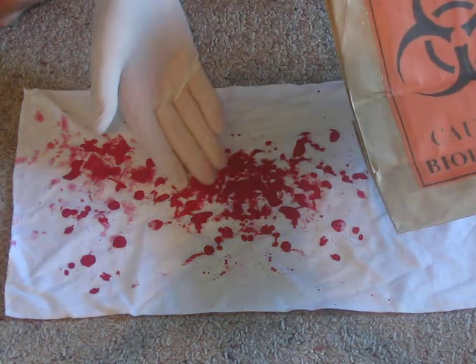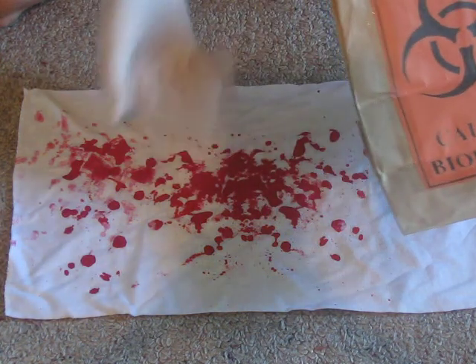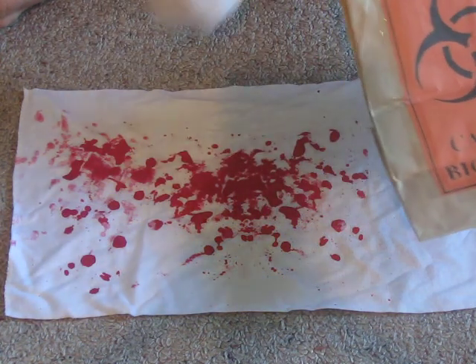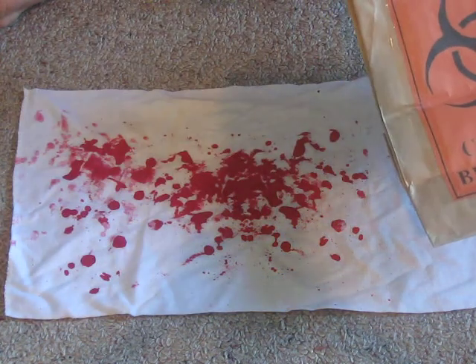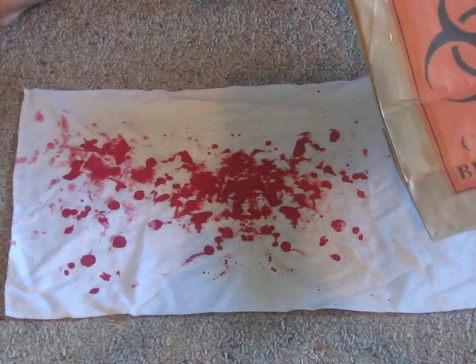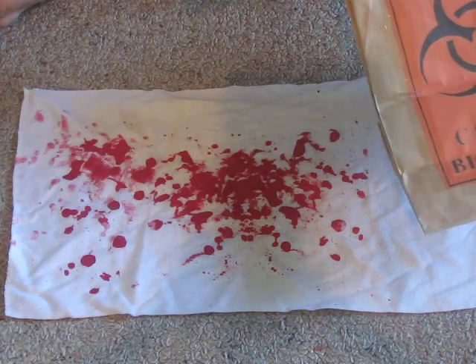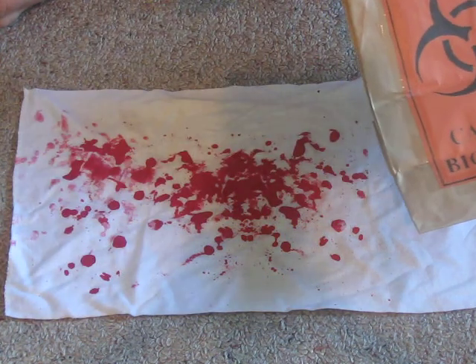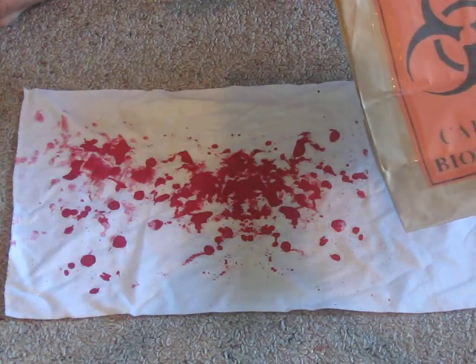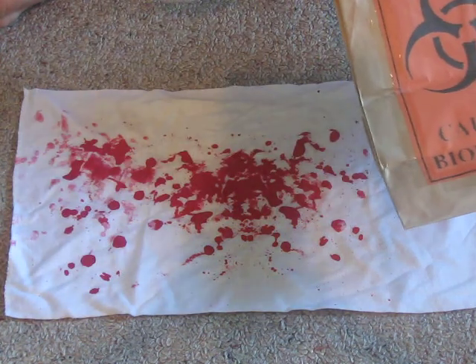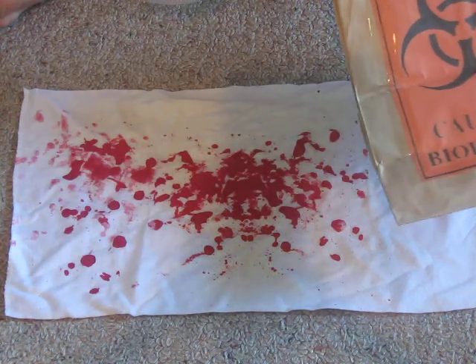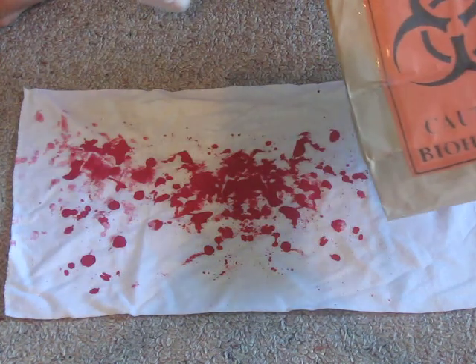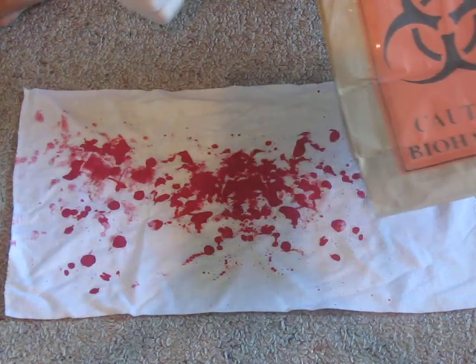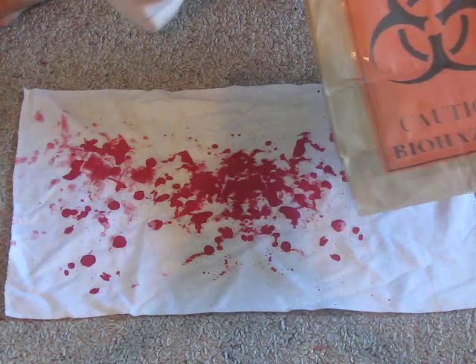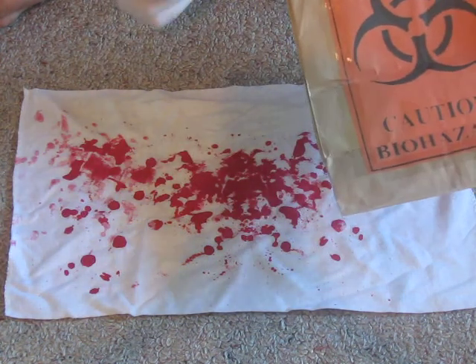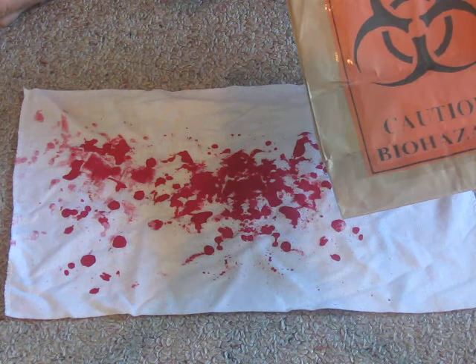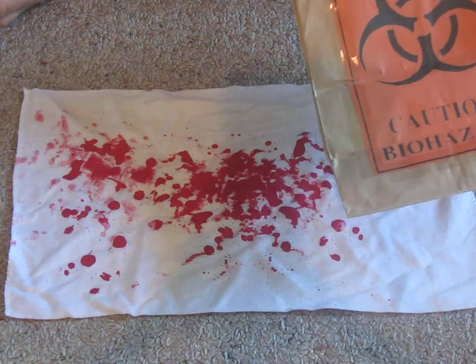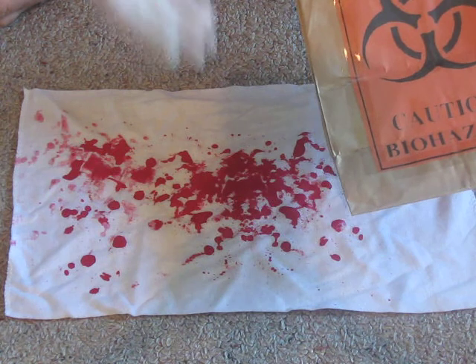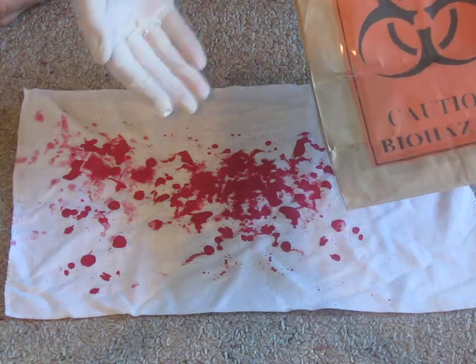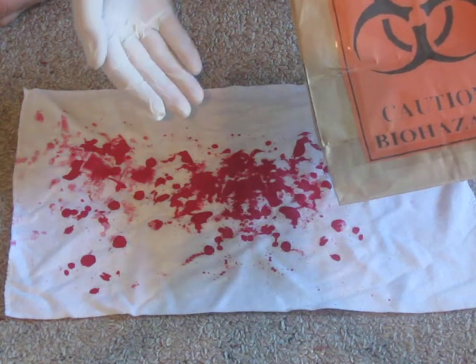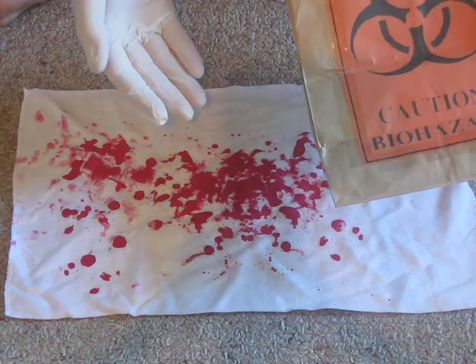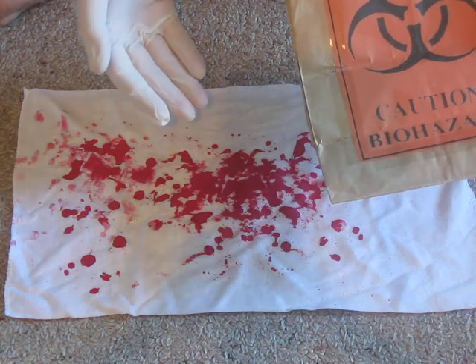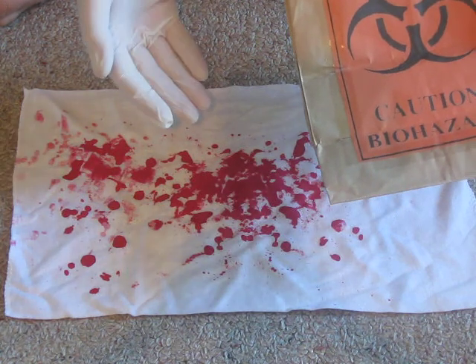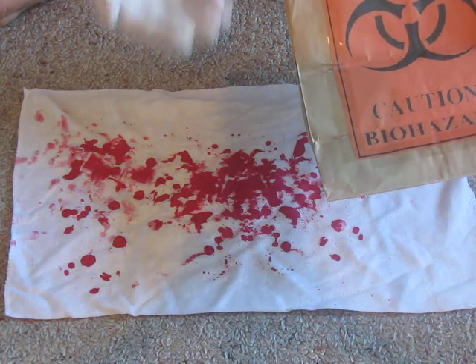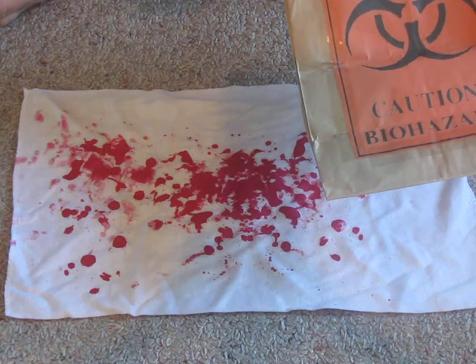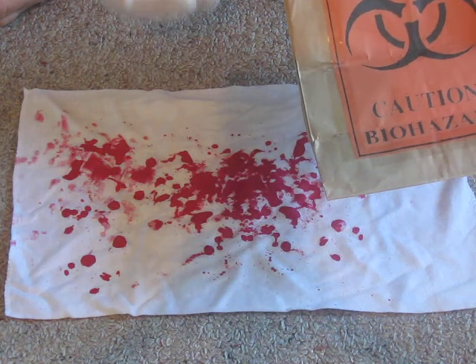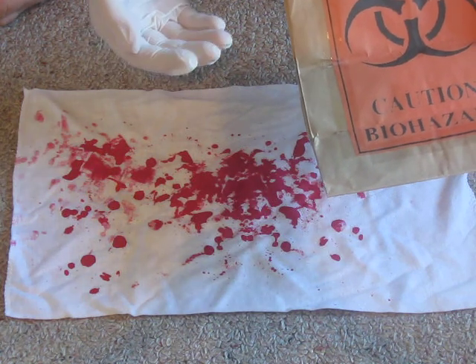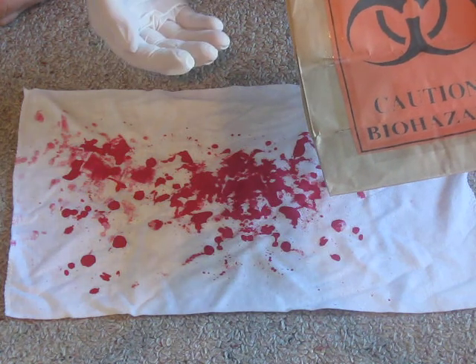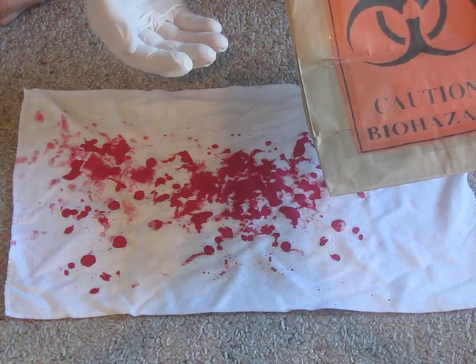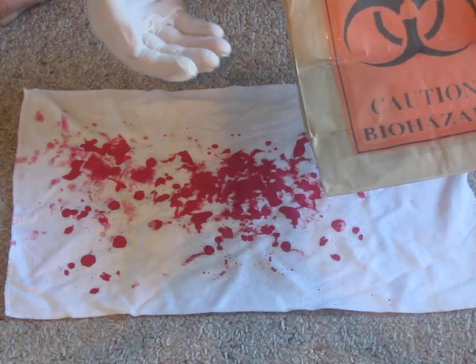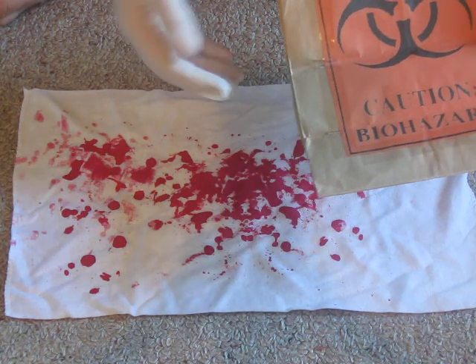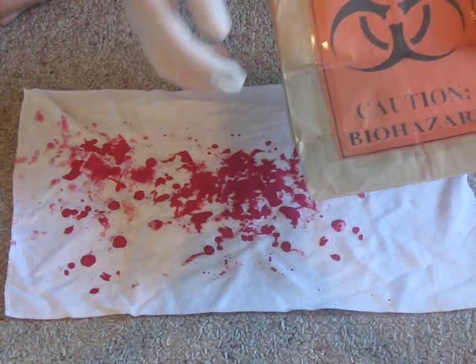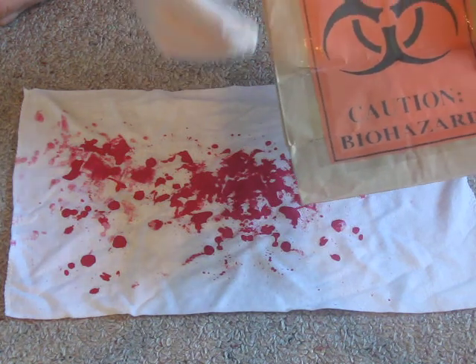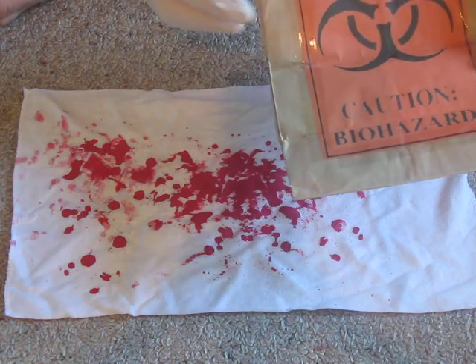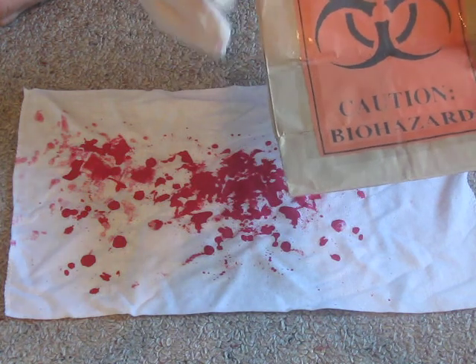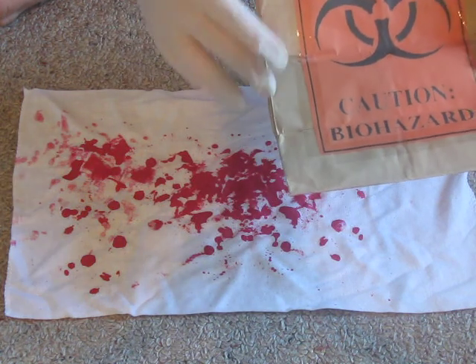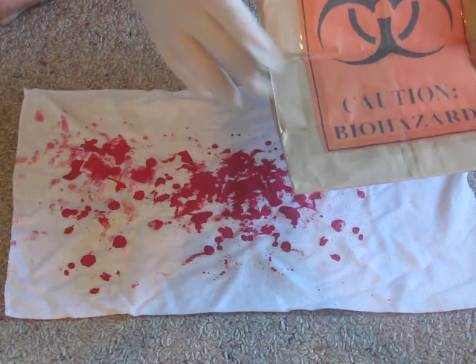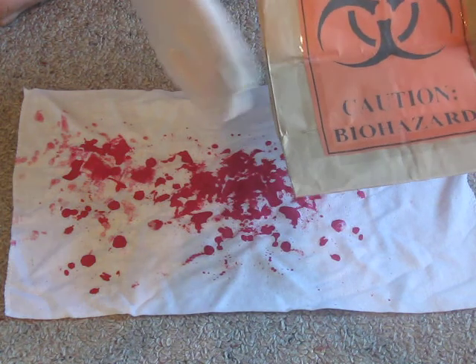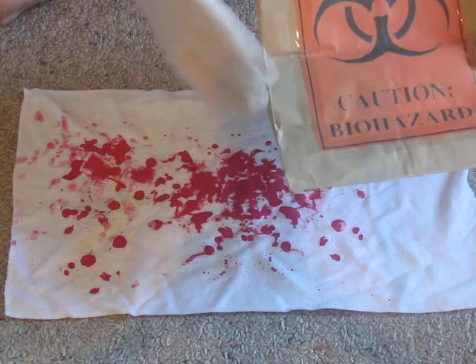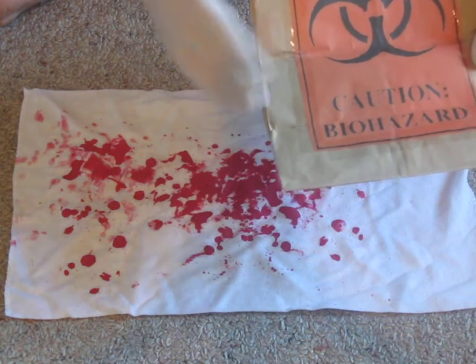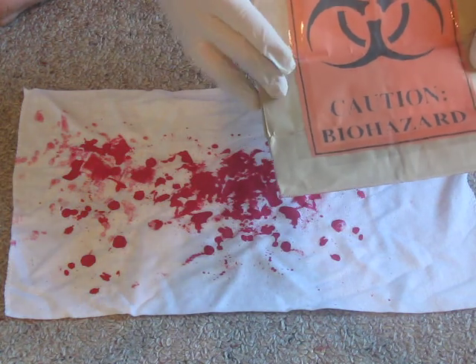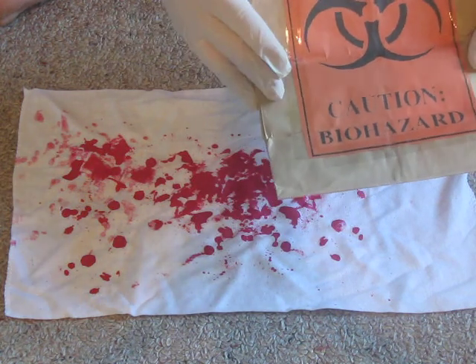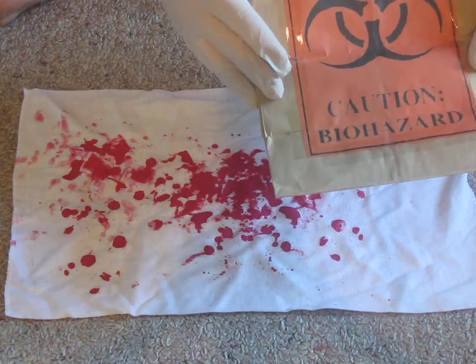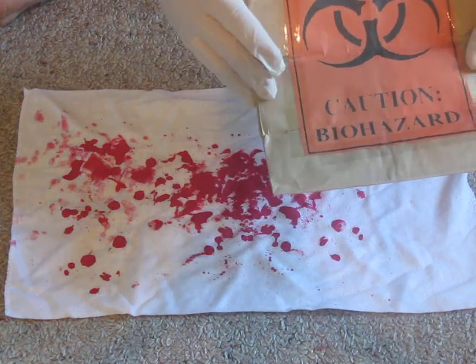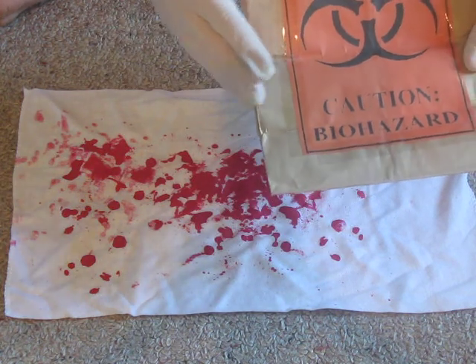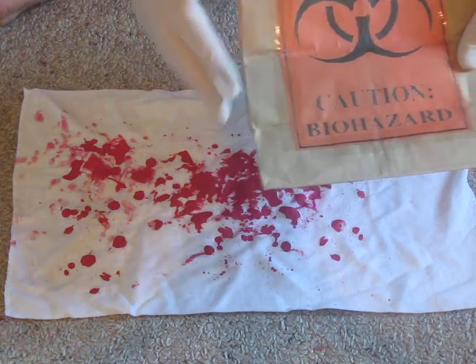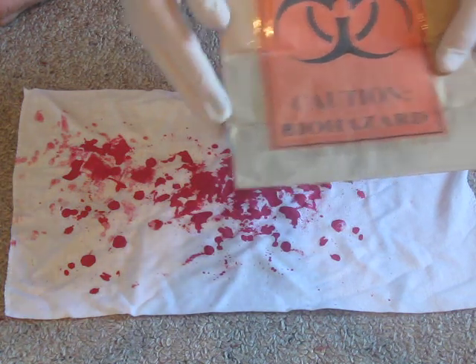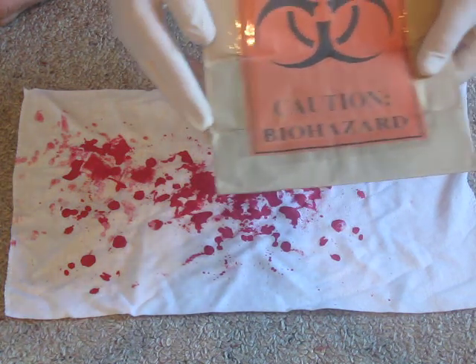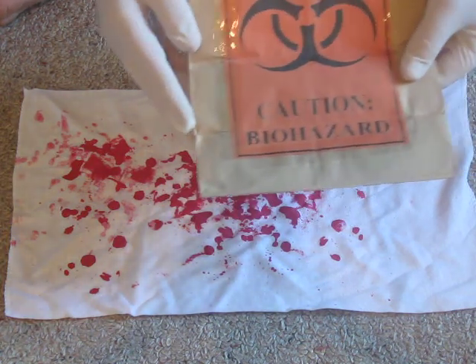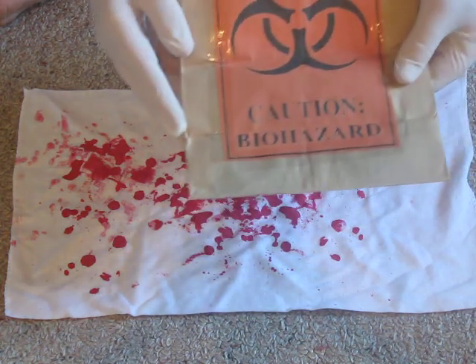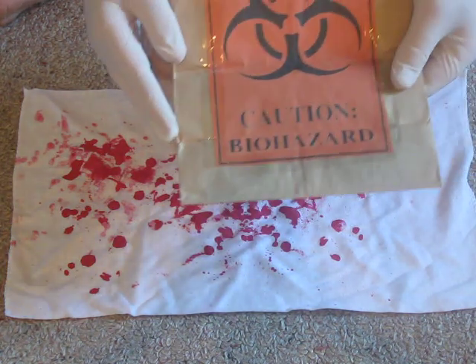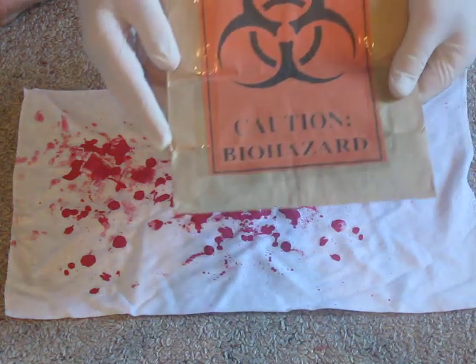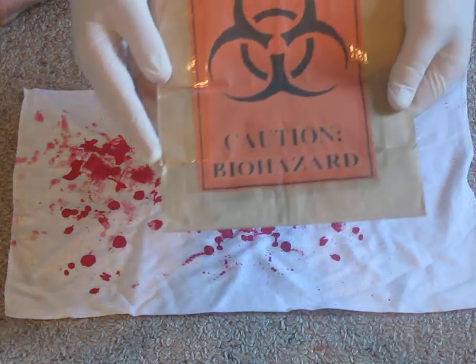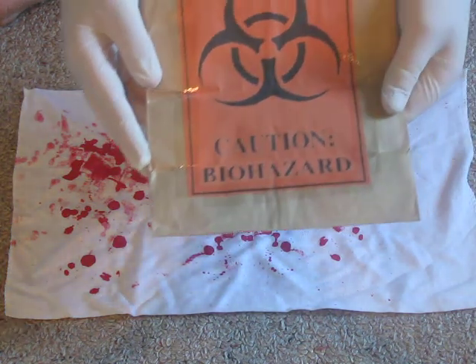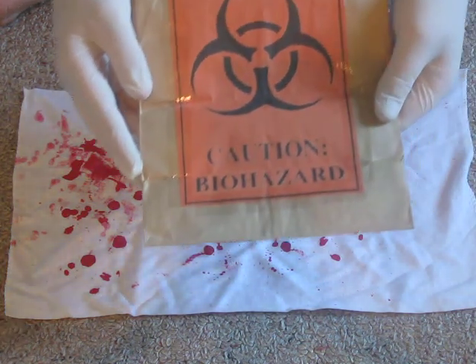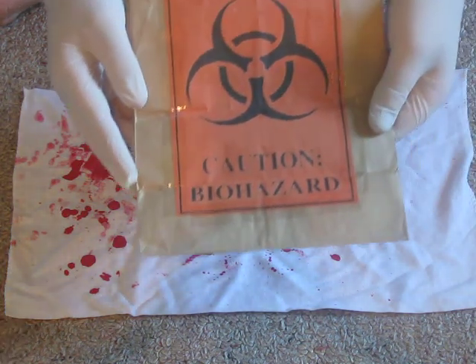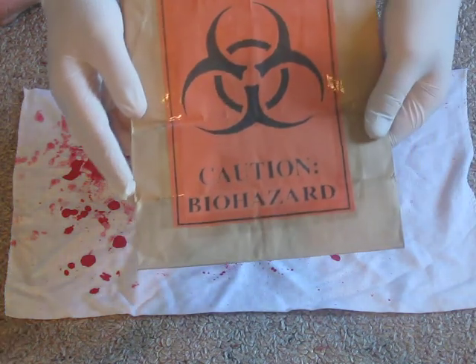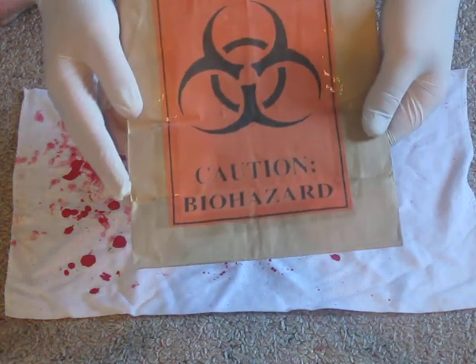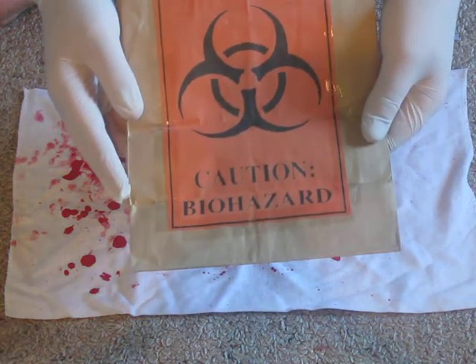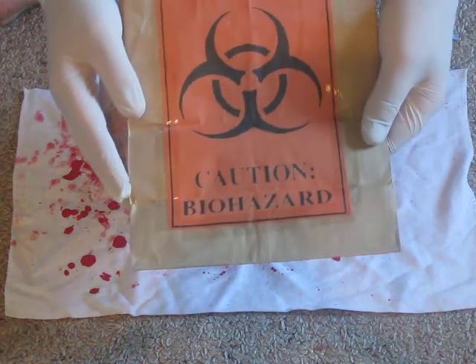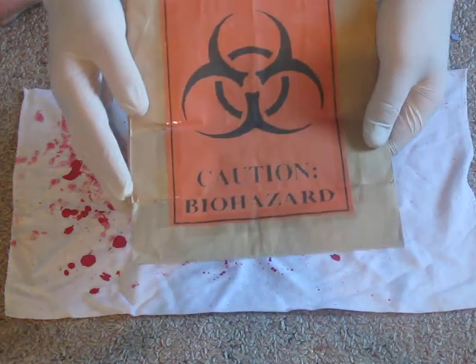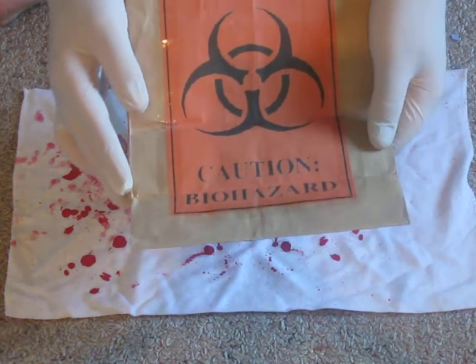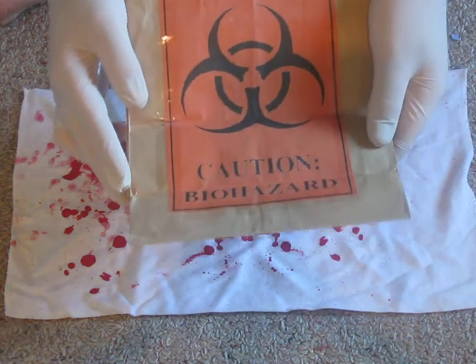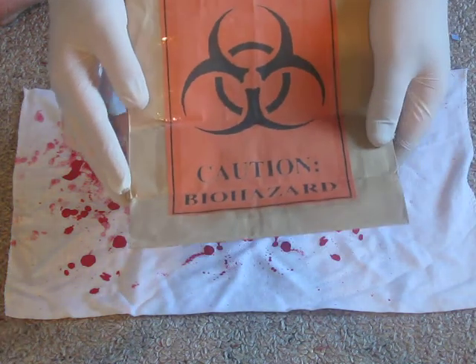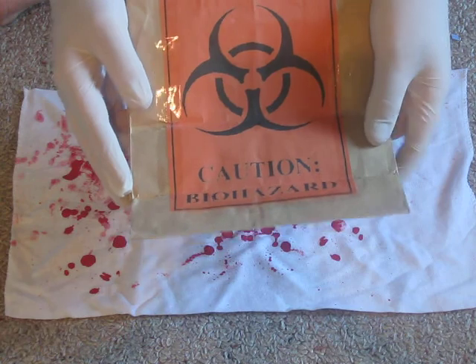Blood. The blood needs to breathe, which is why it goes in a paper bag instead of a plastic bag, which will sweat.